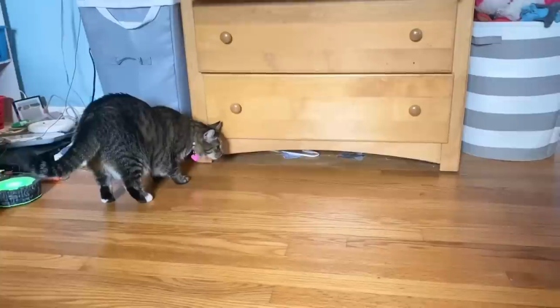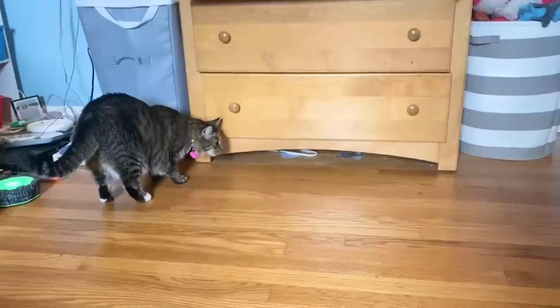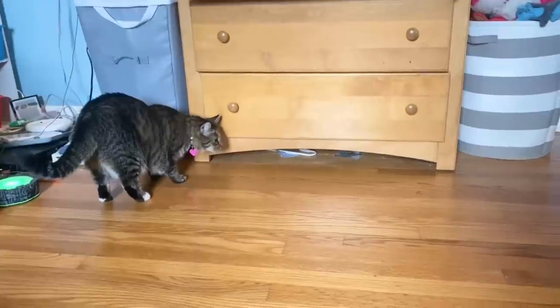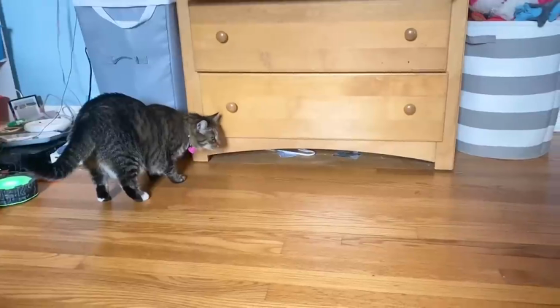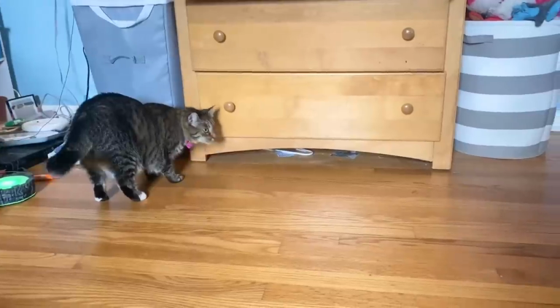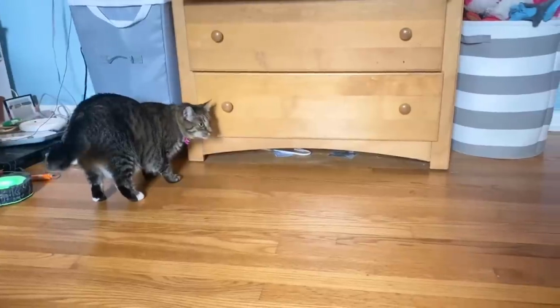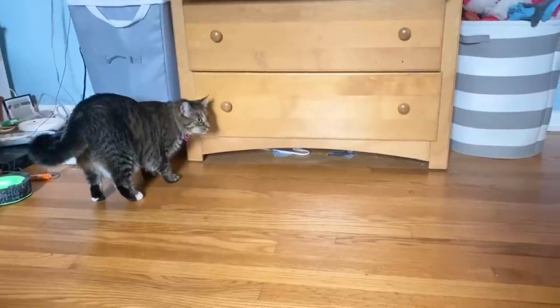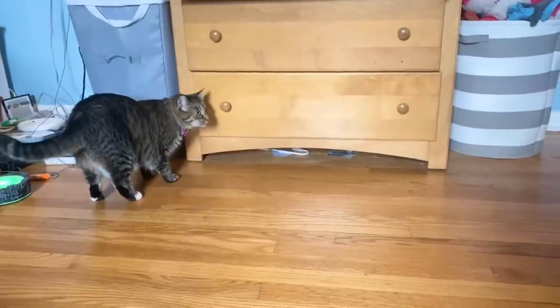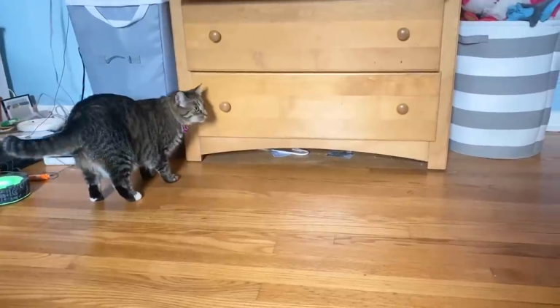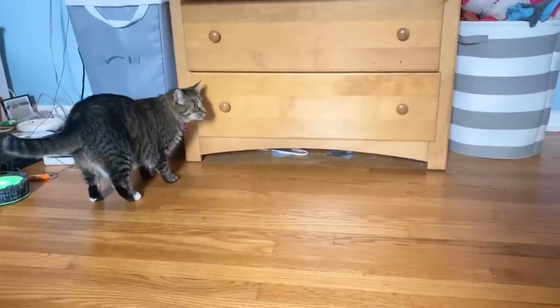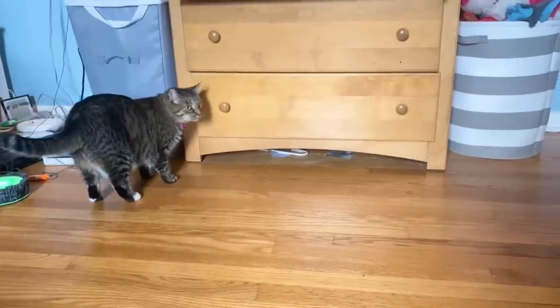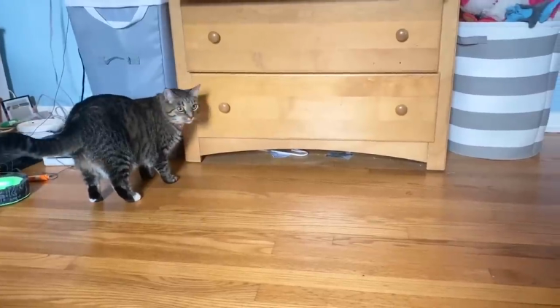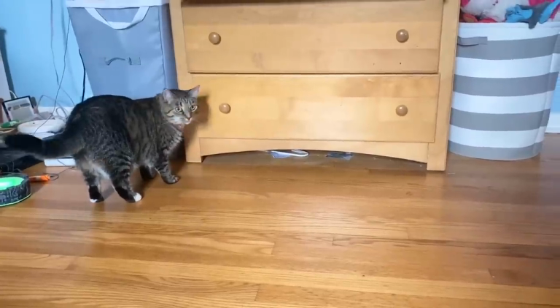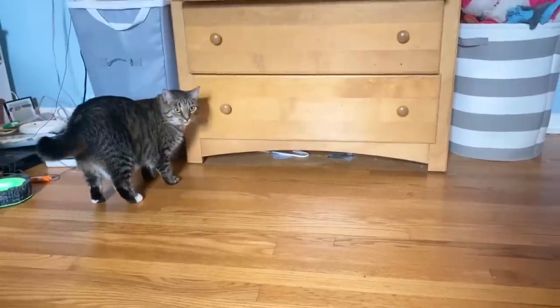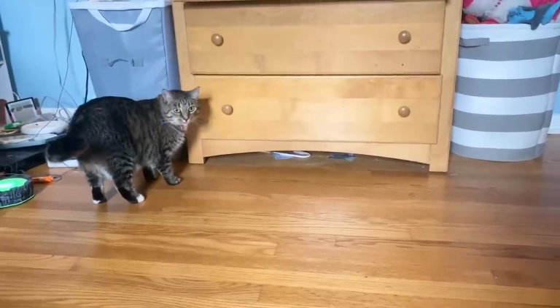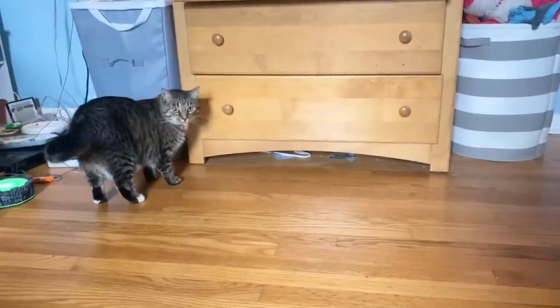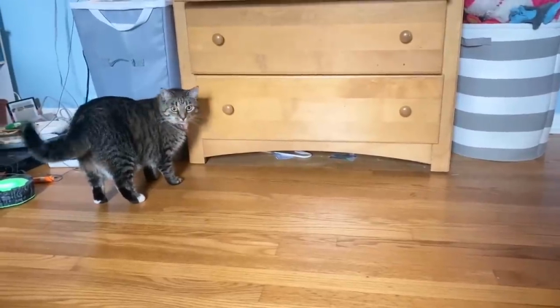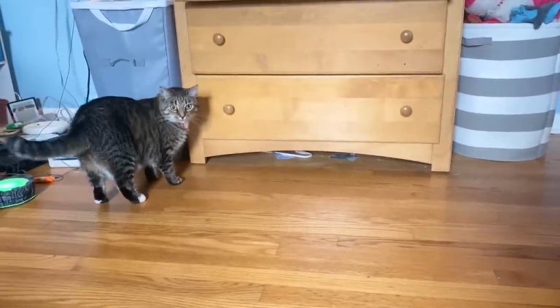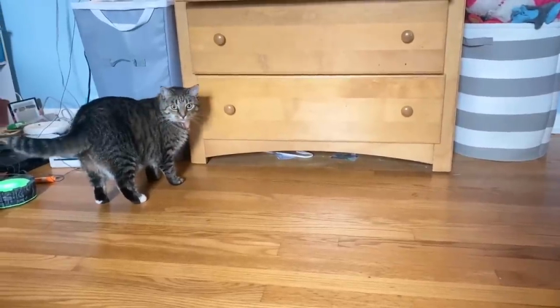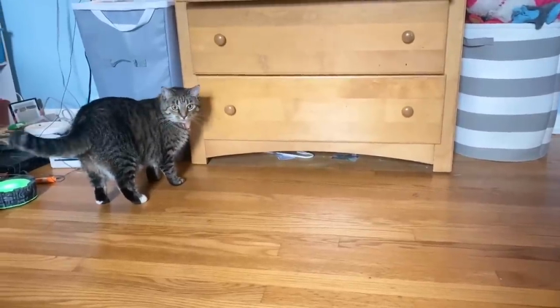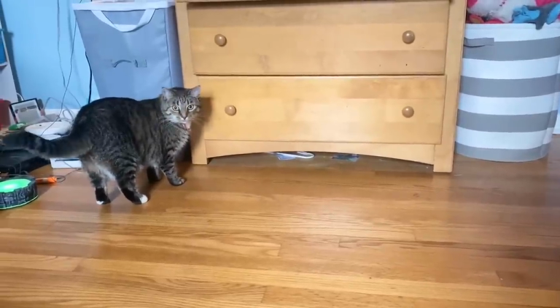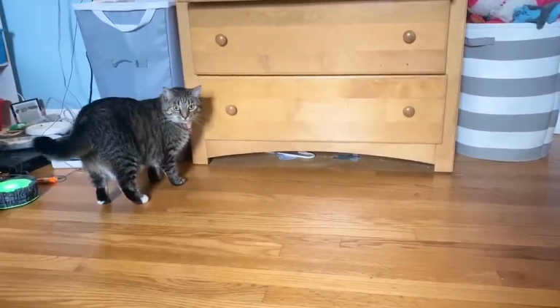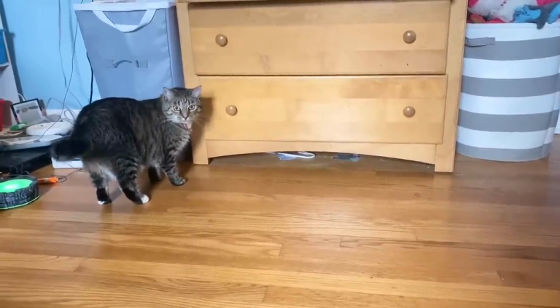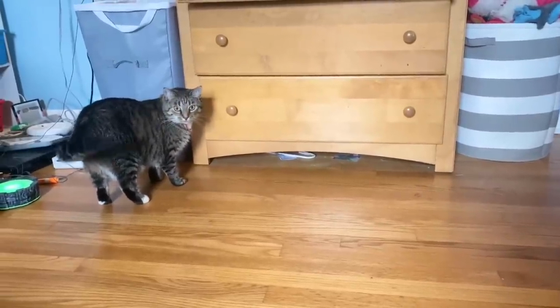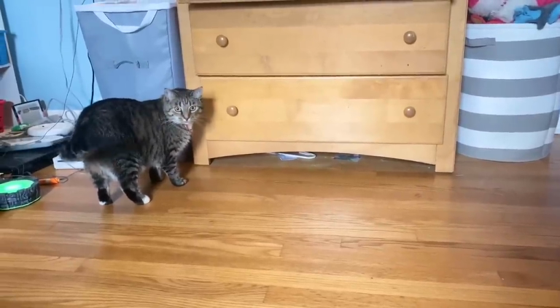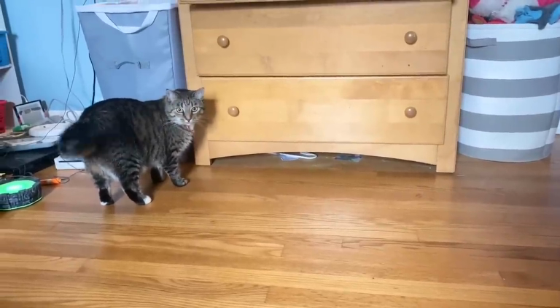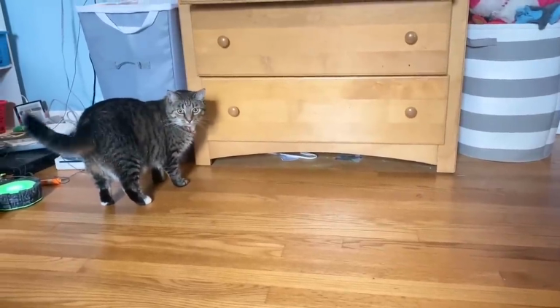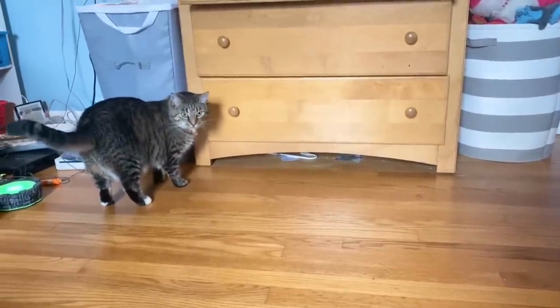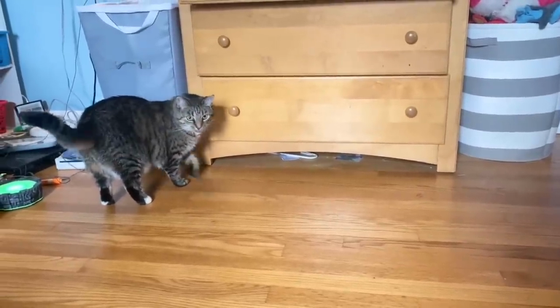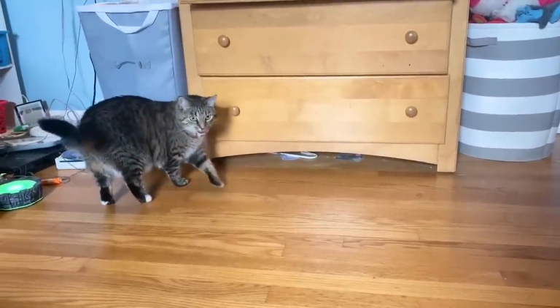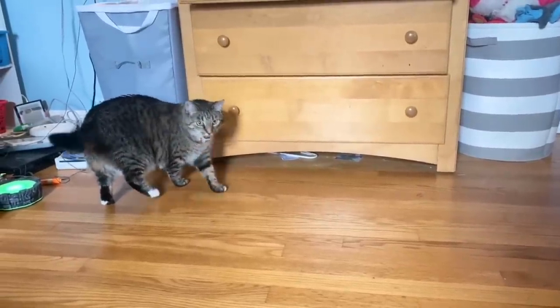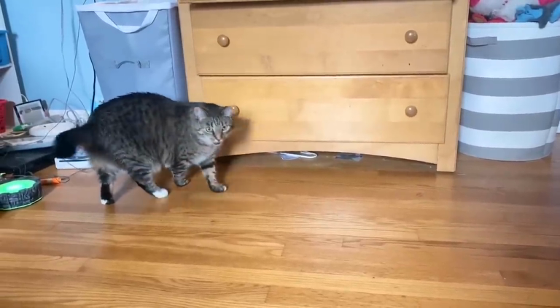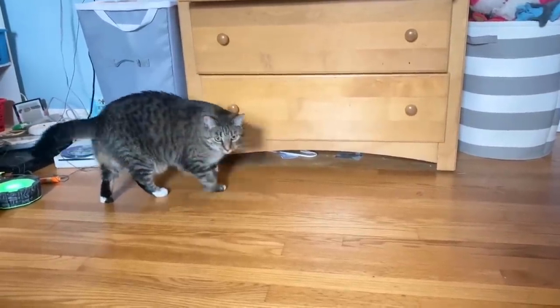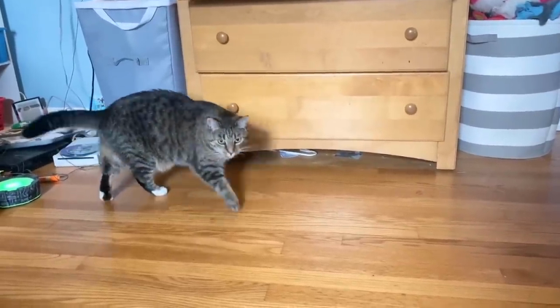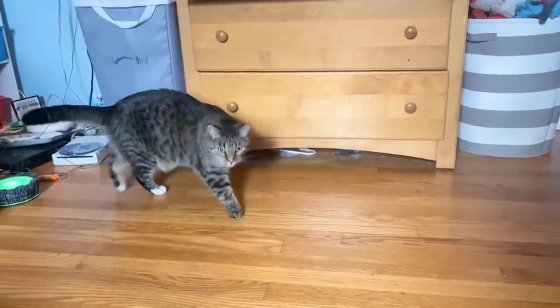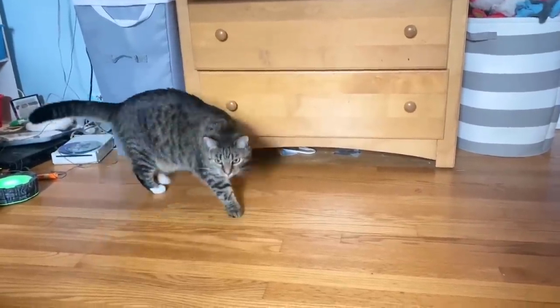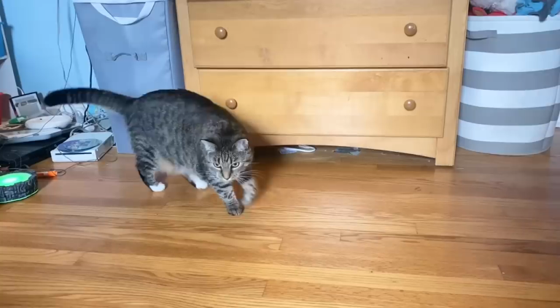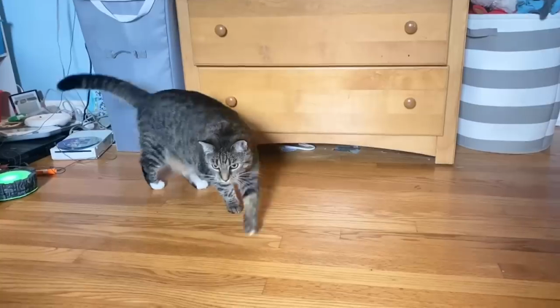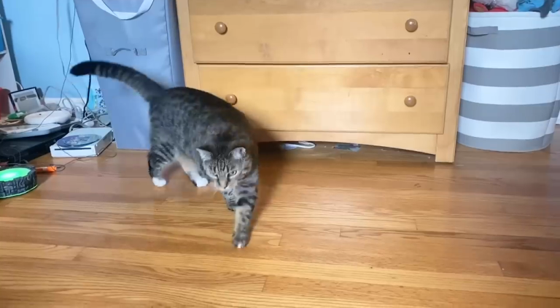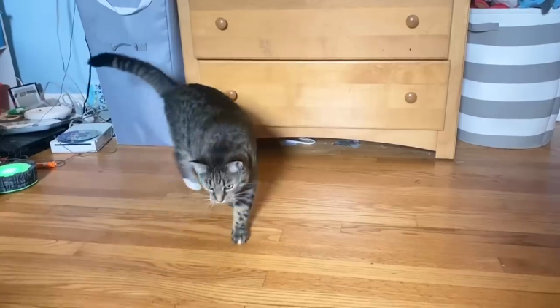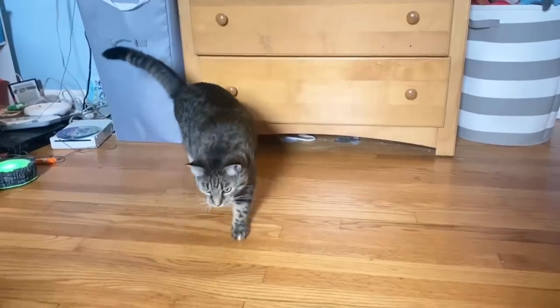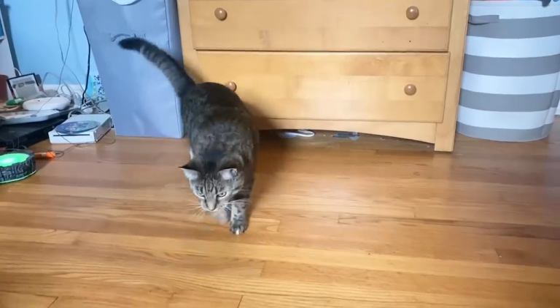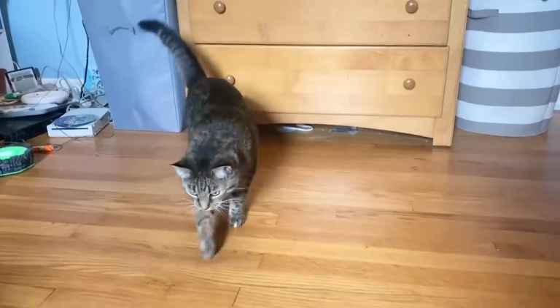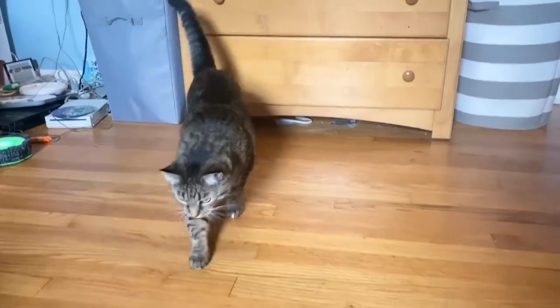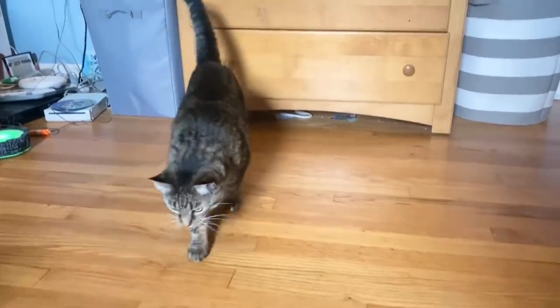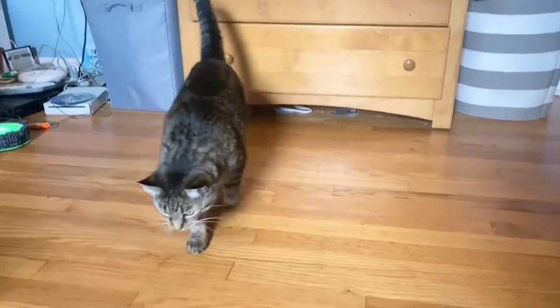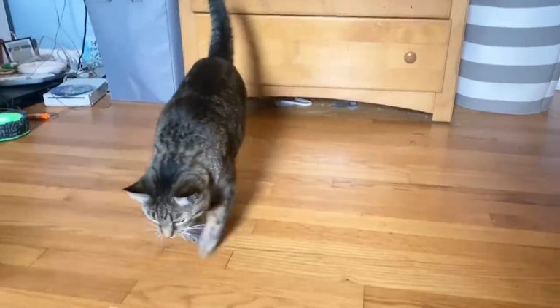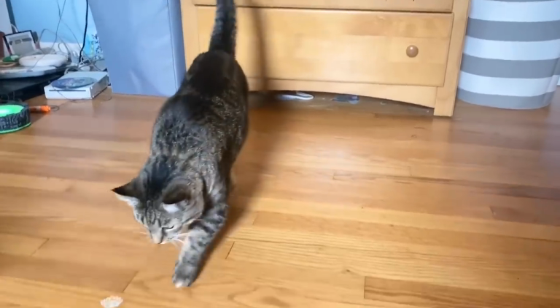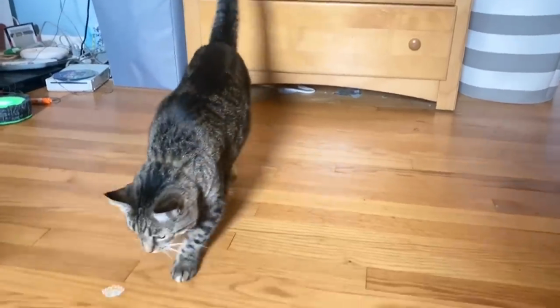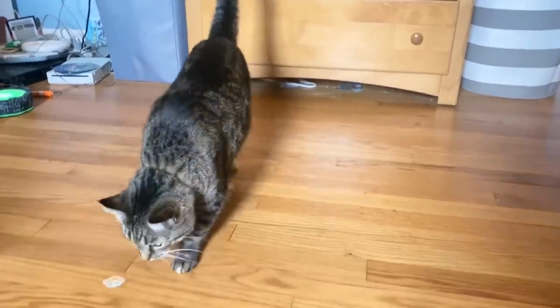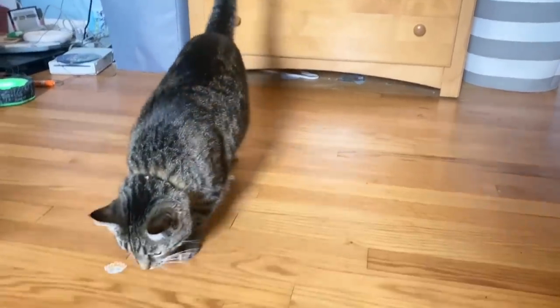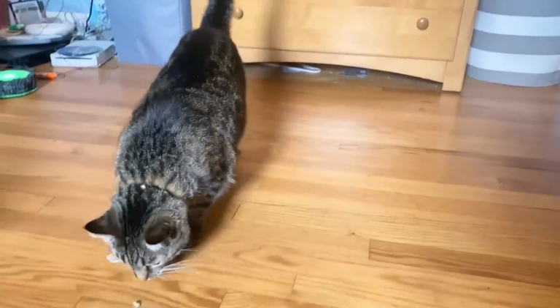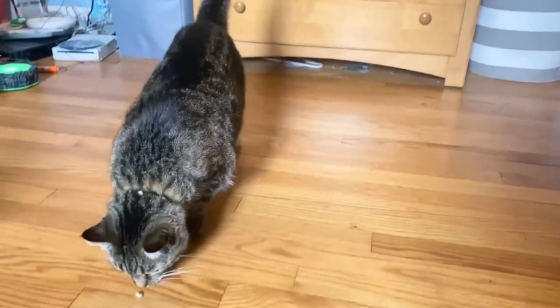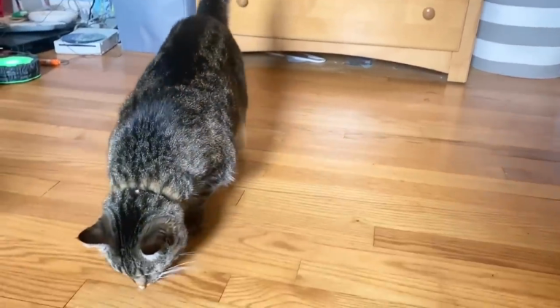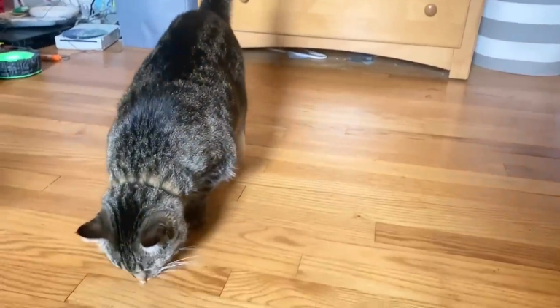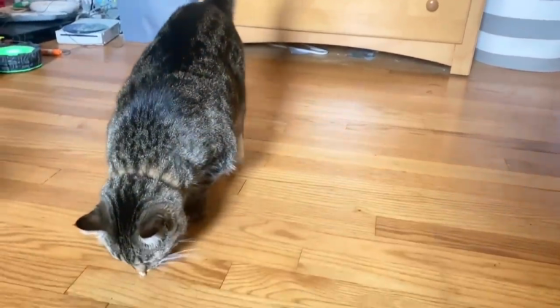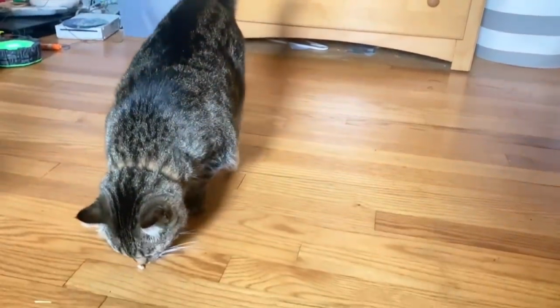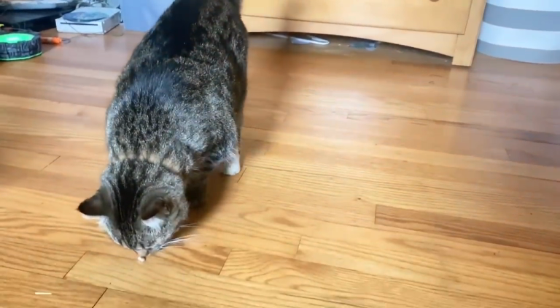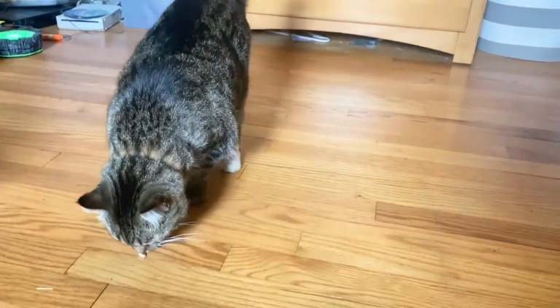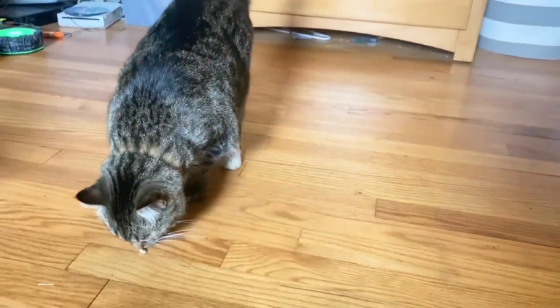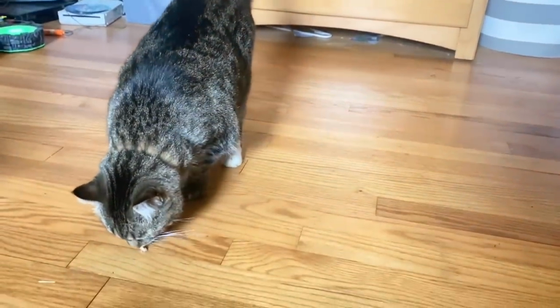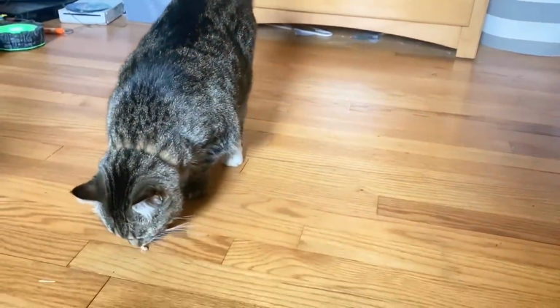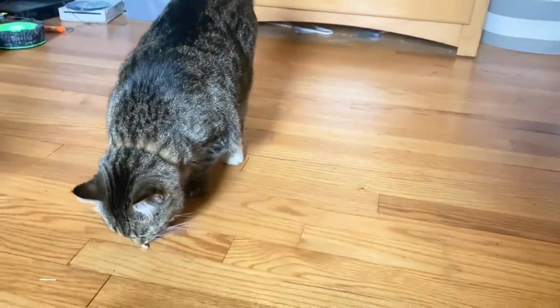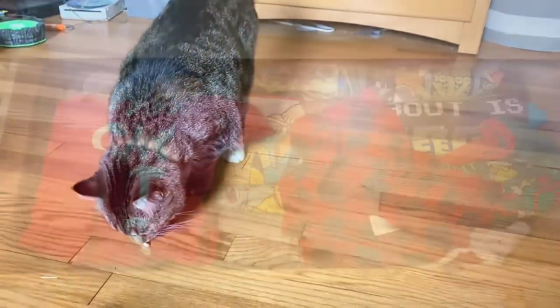Pepper says, are you ready to declutter and organize some clothes in this dresser? I know I am.